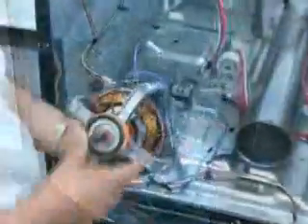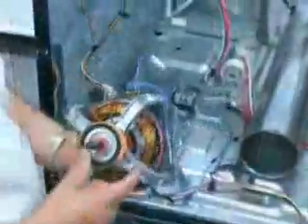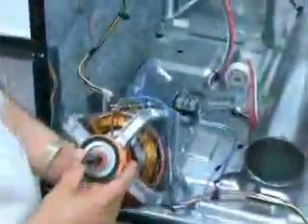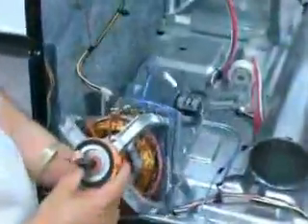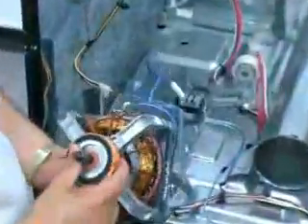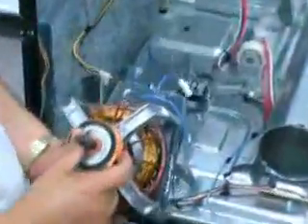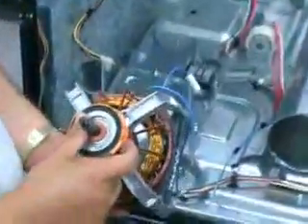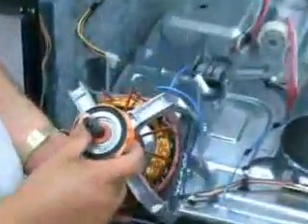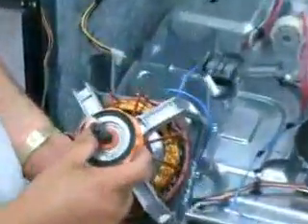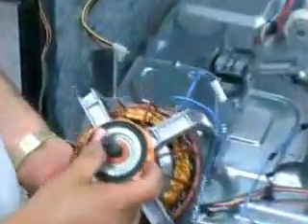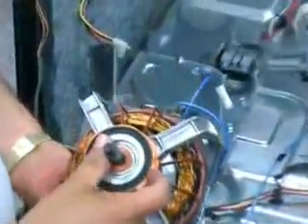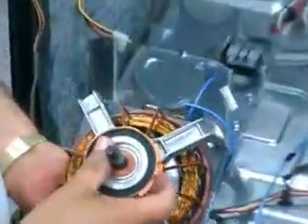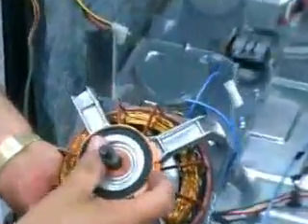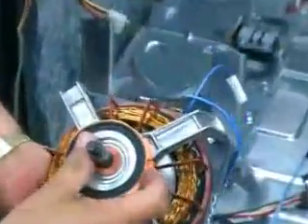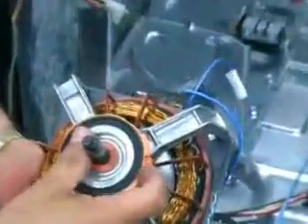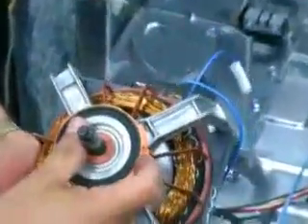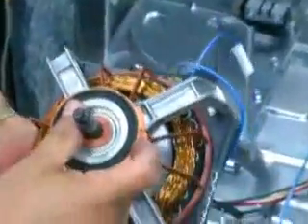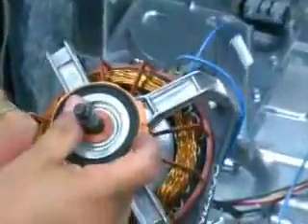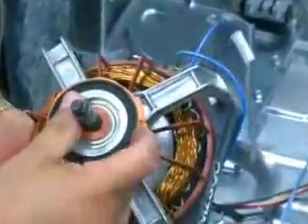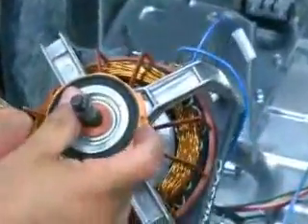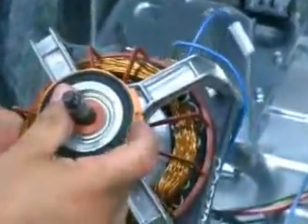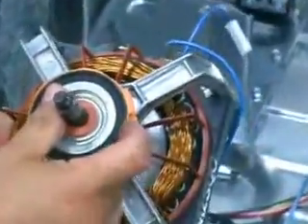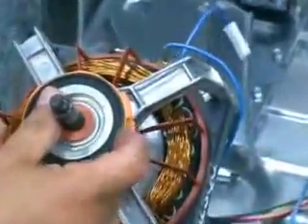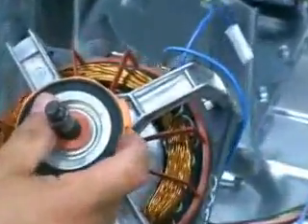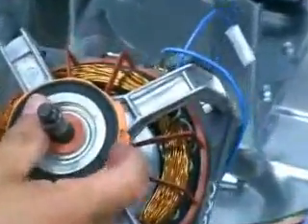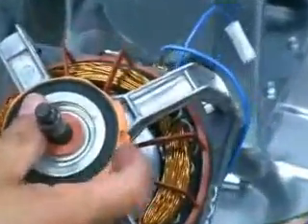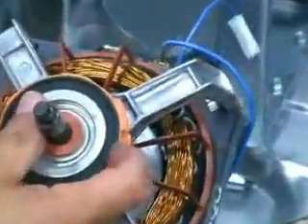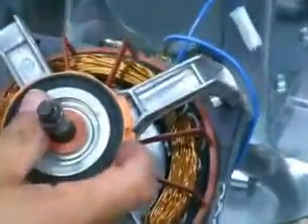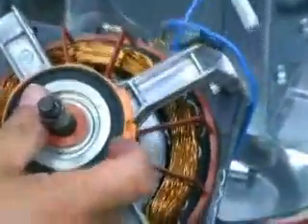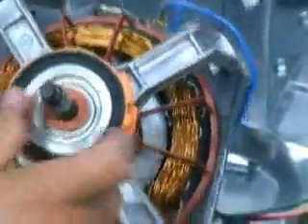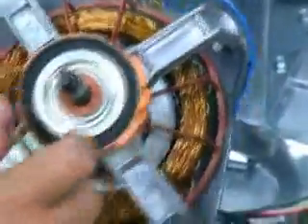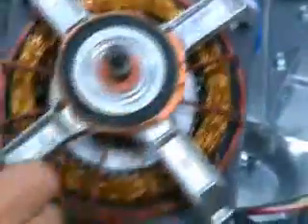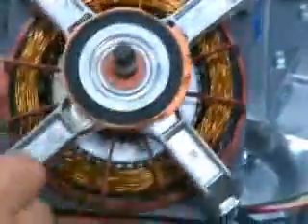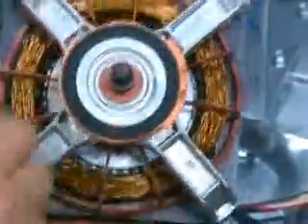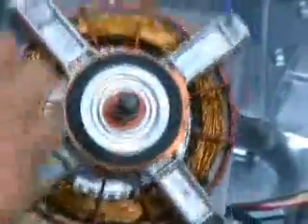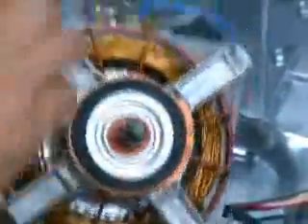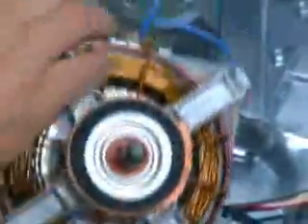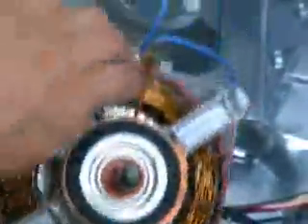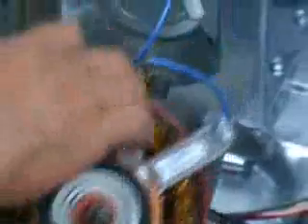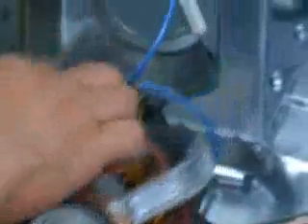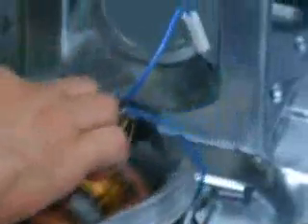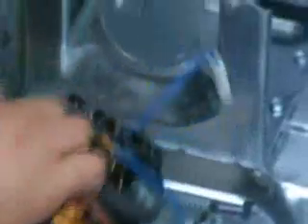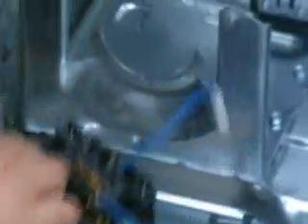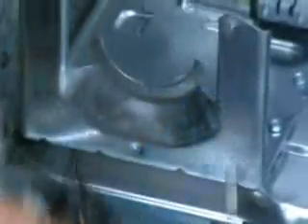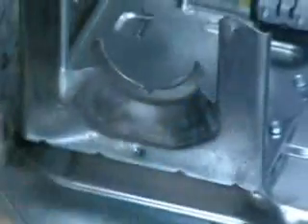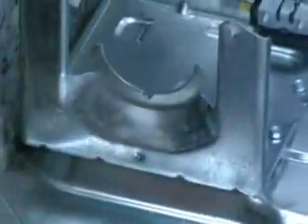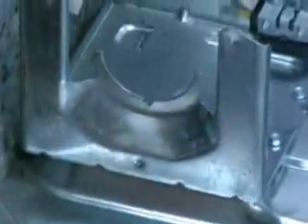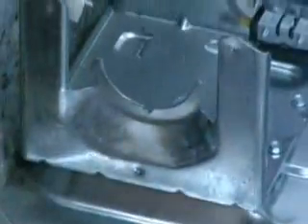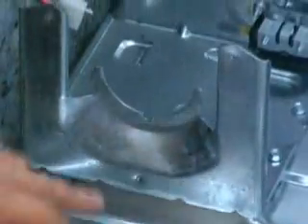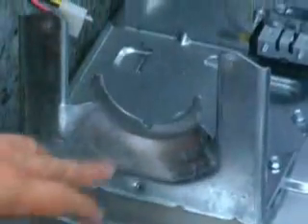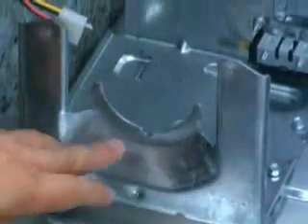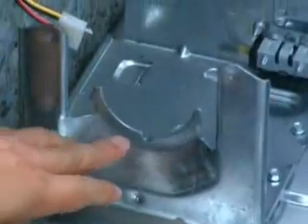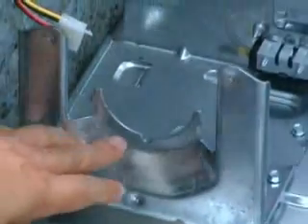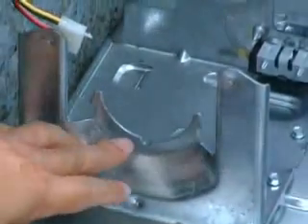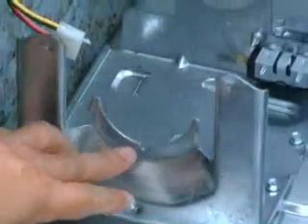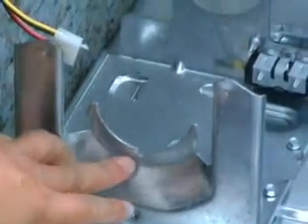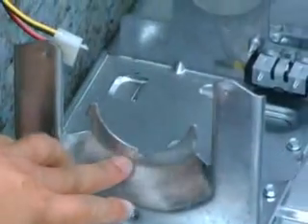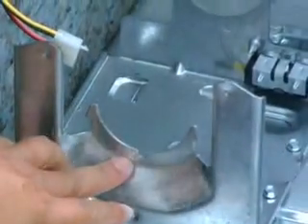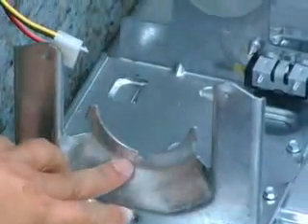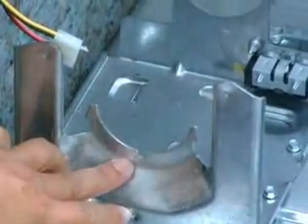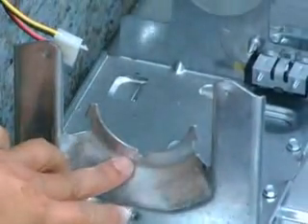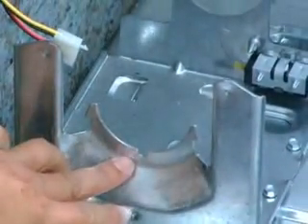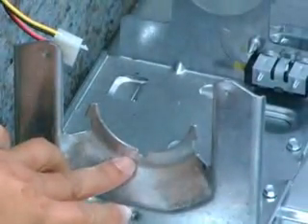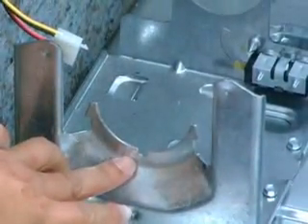When reinstalling the motor, align the molded tab with the slot in the motor bracket.